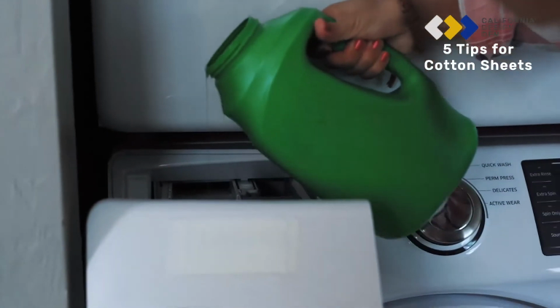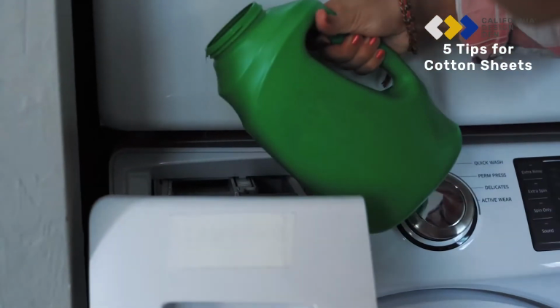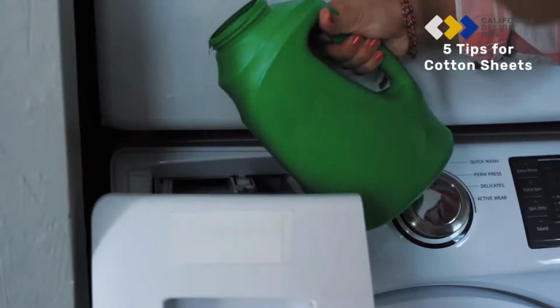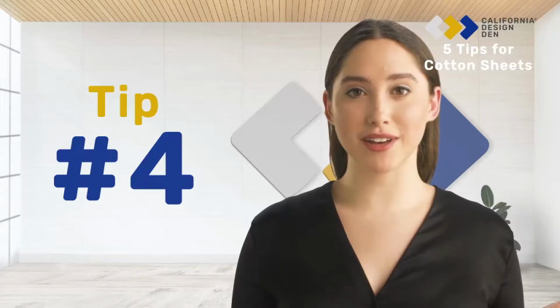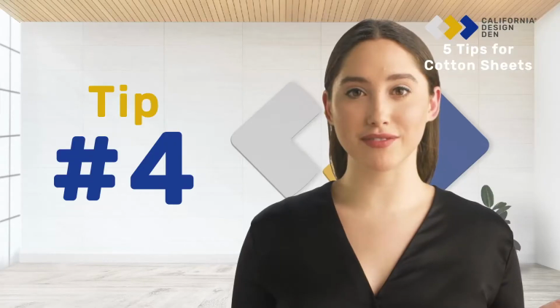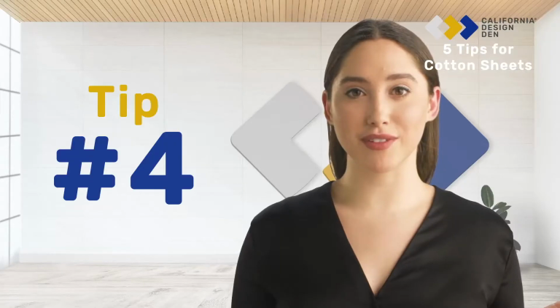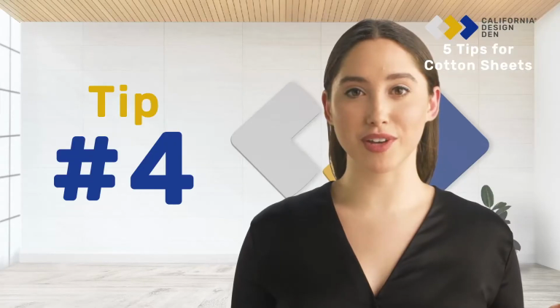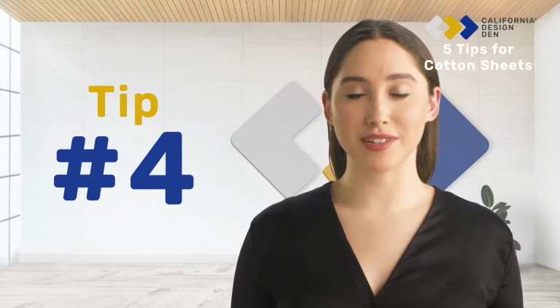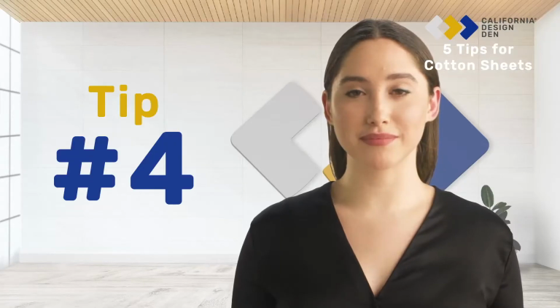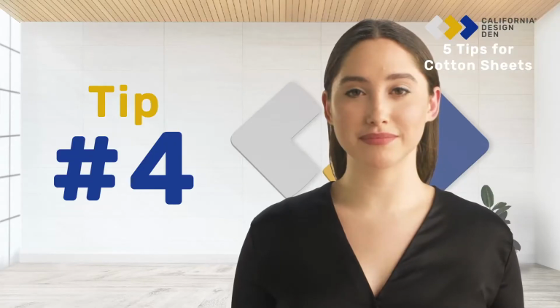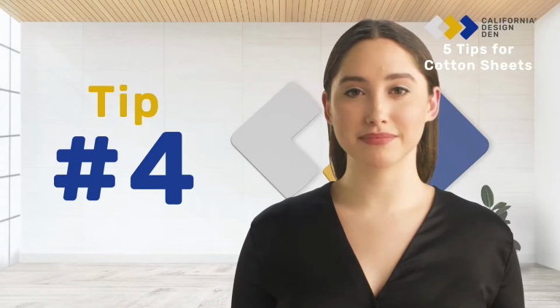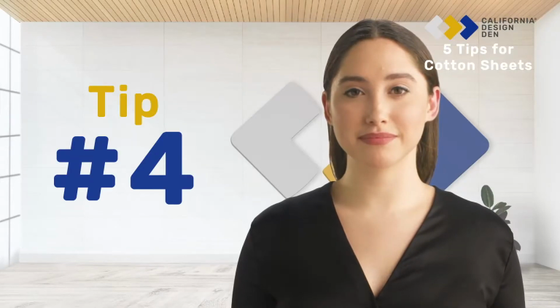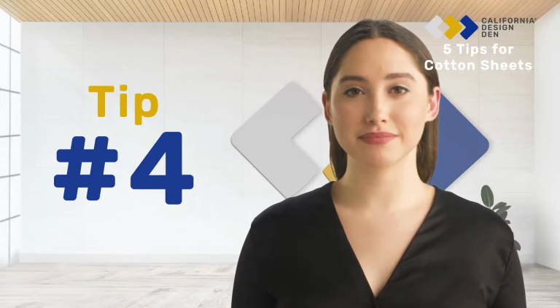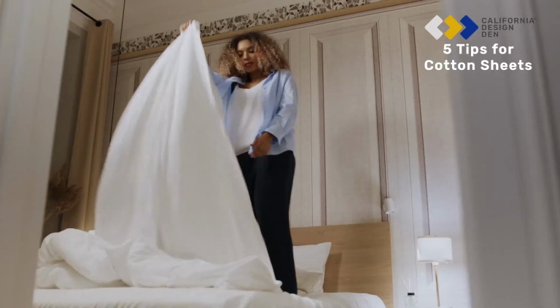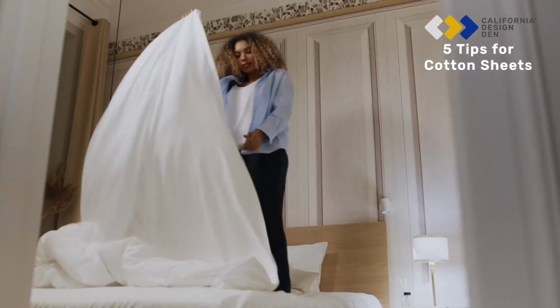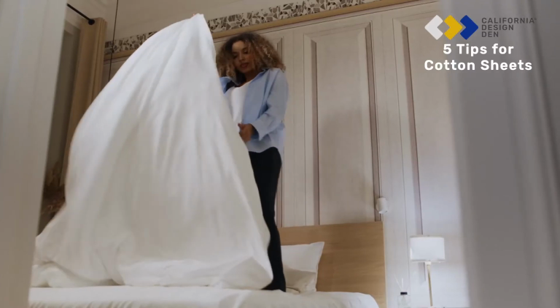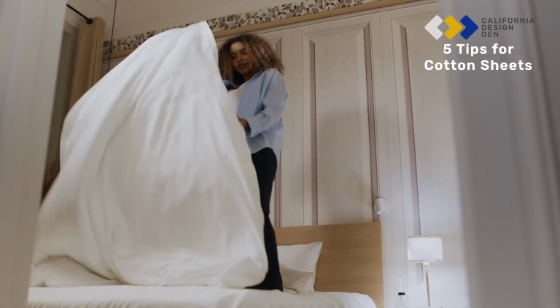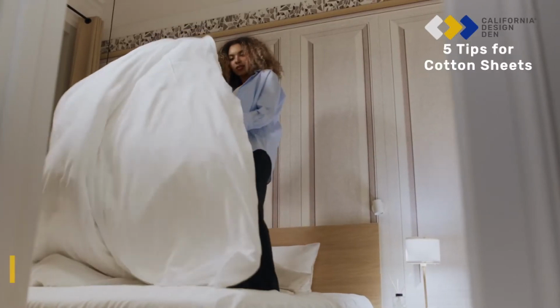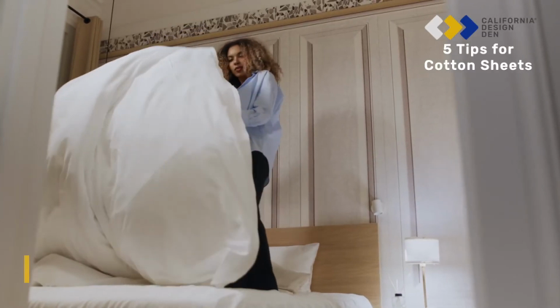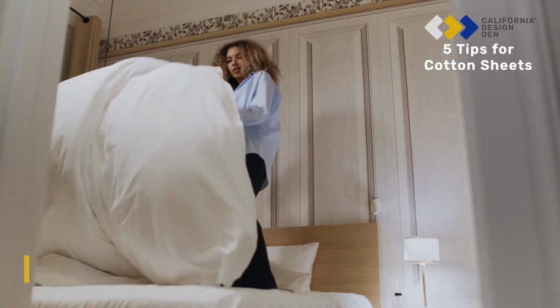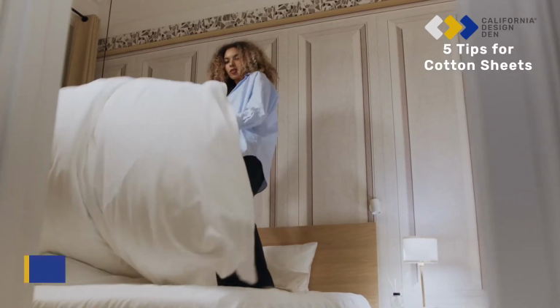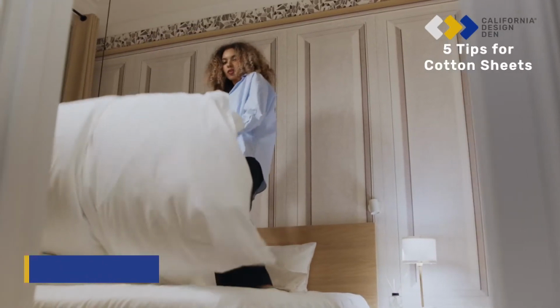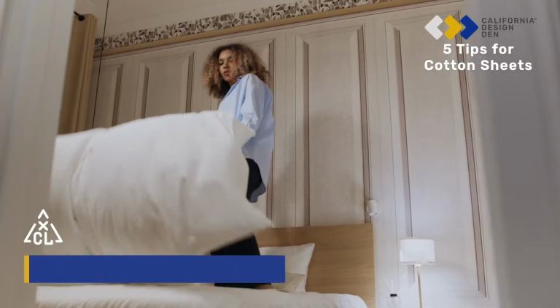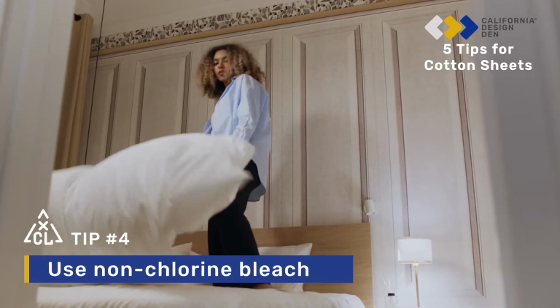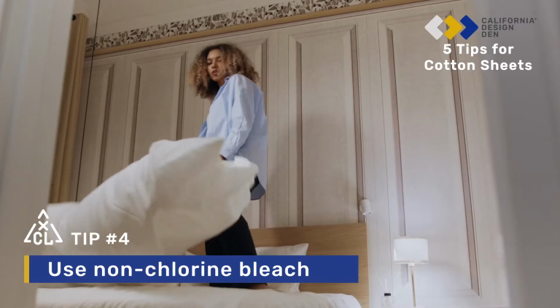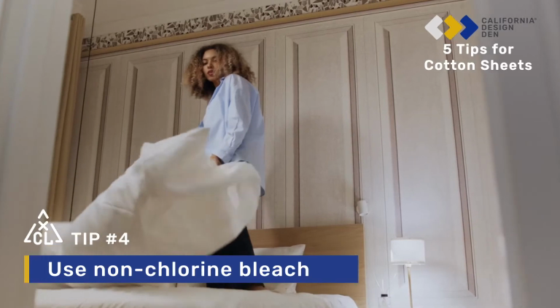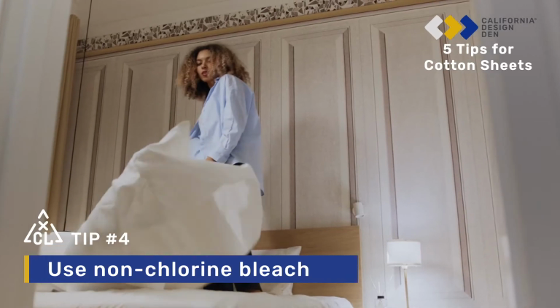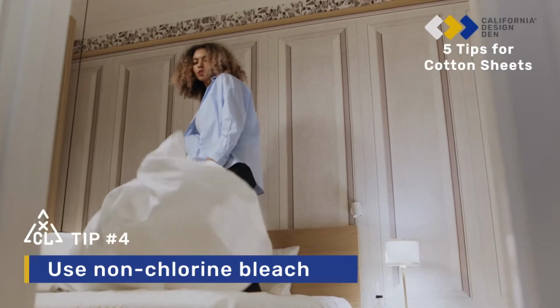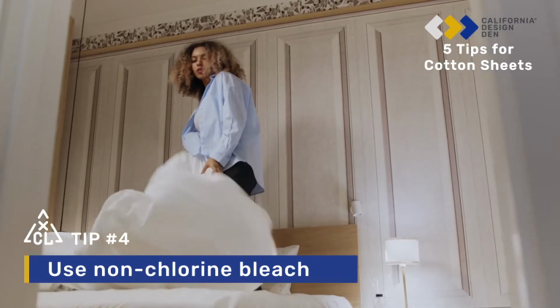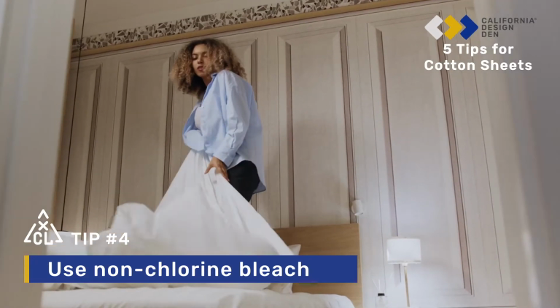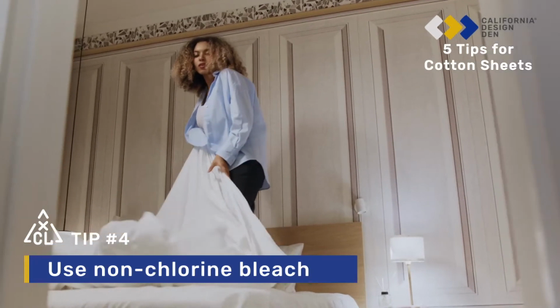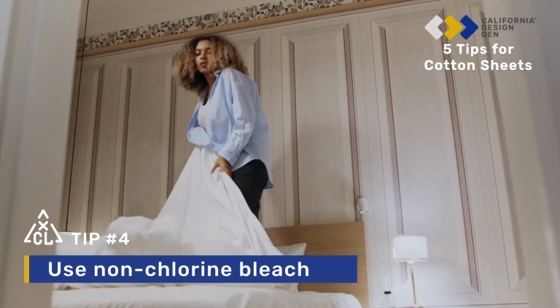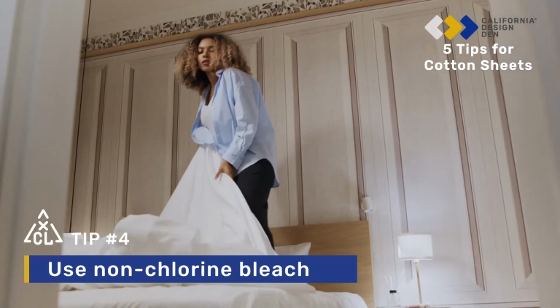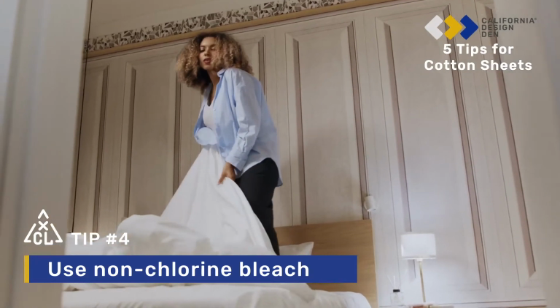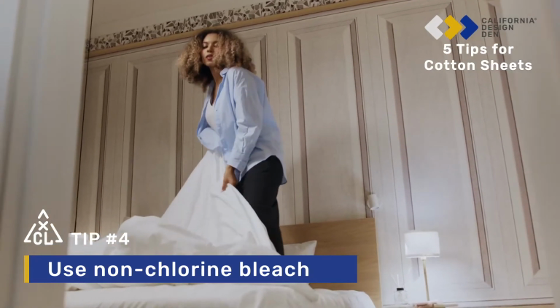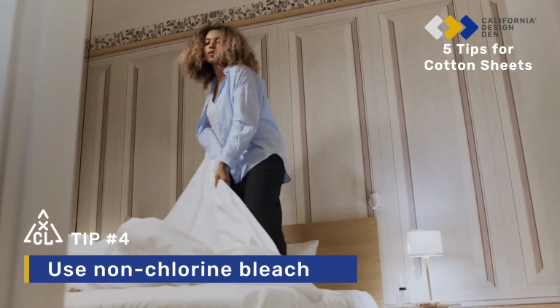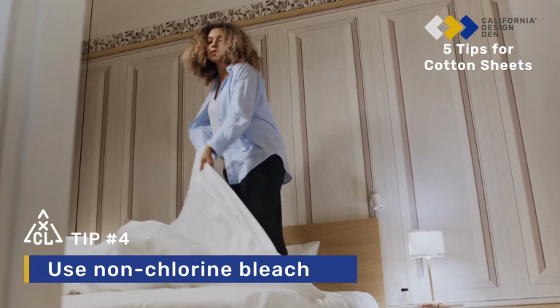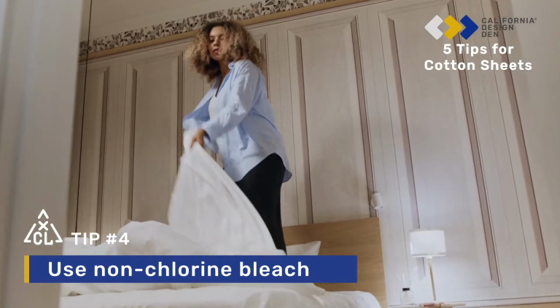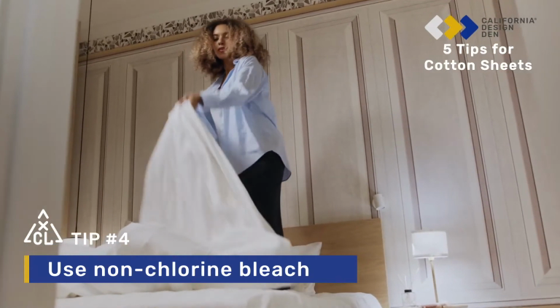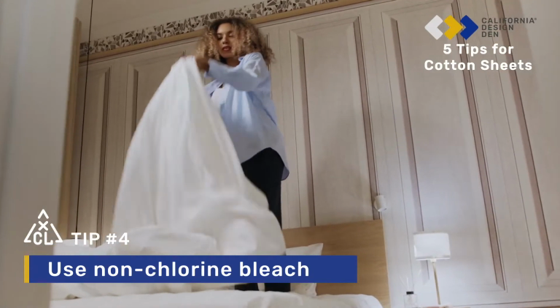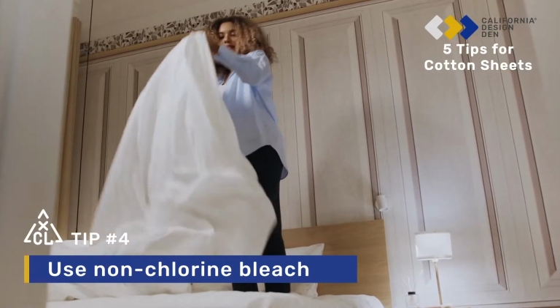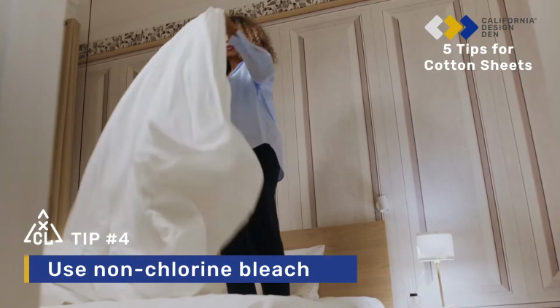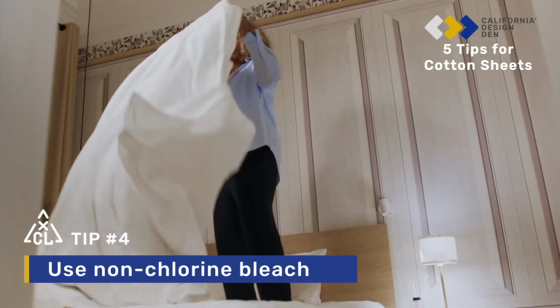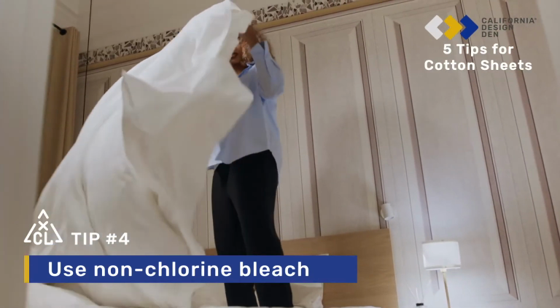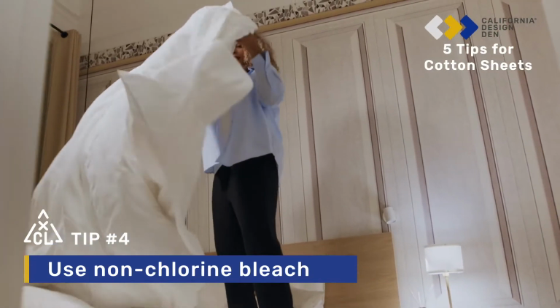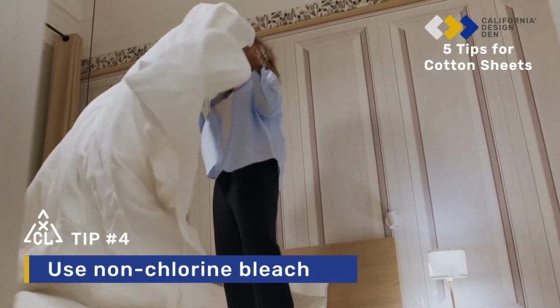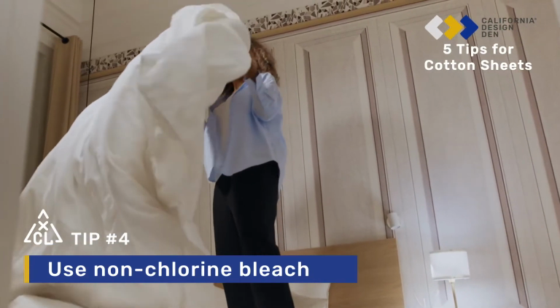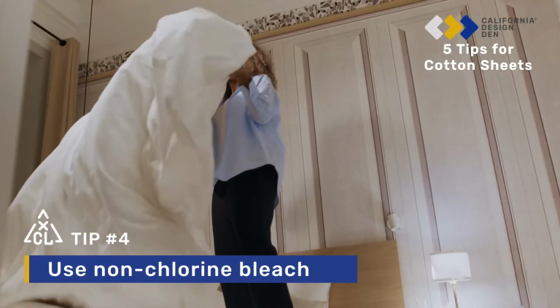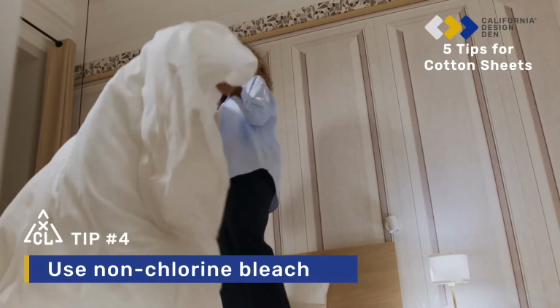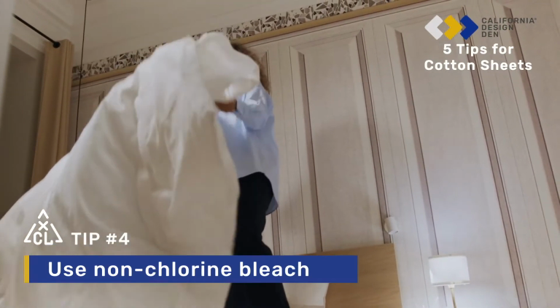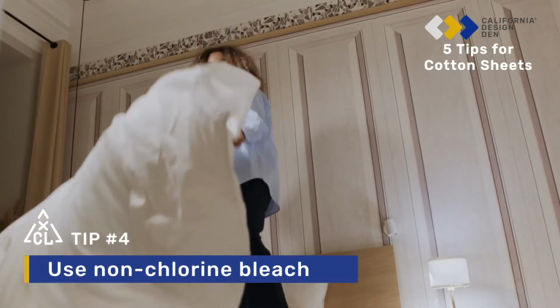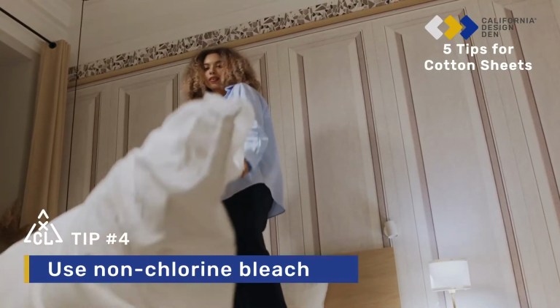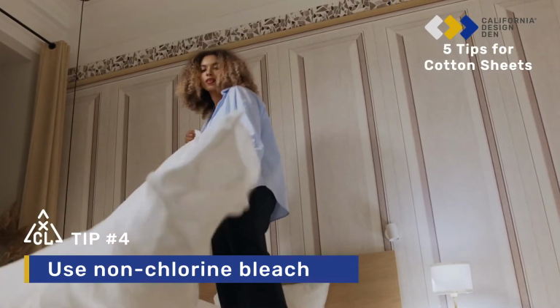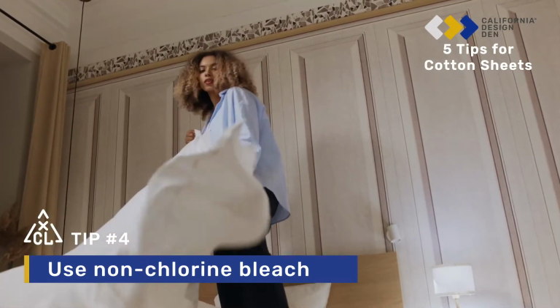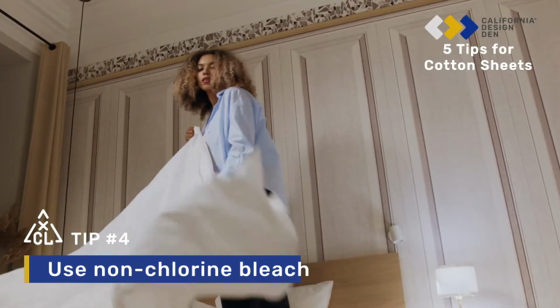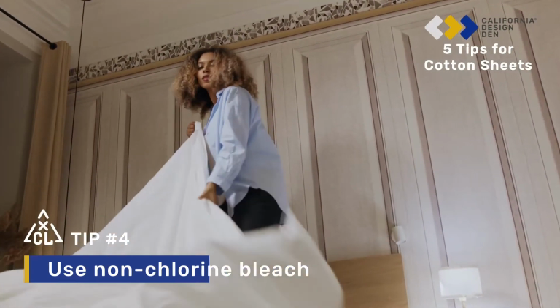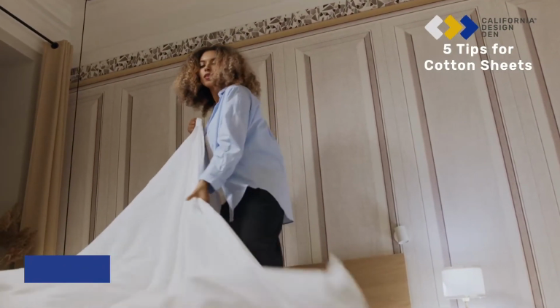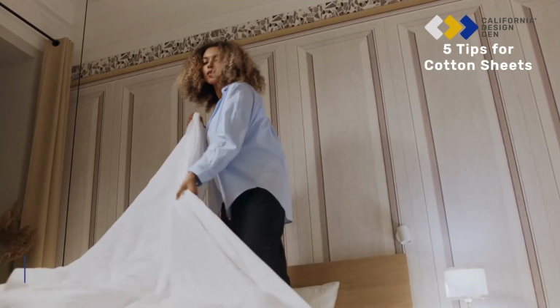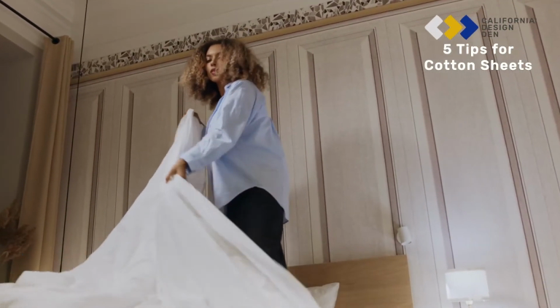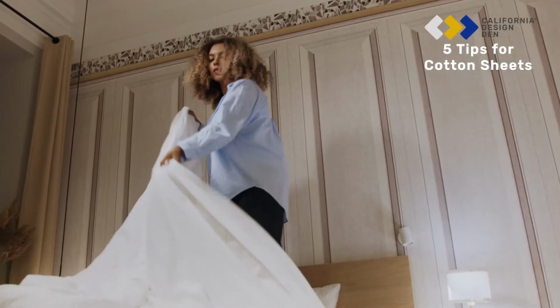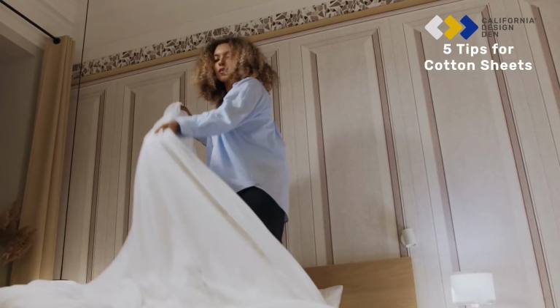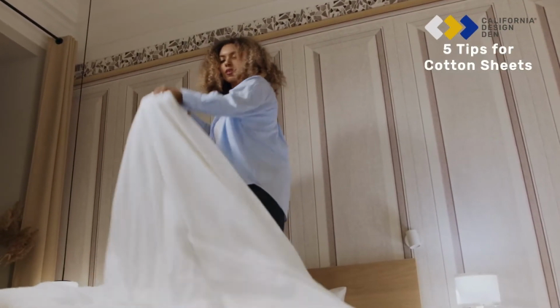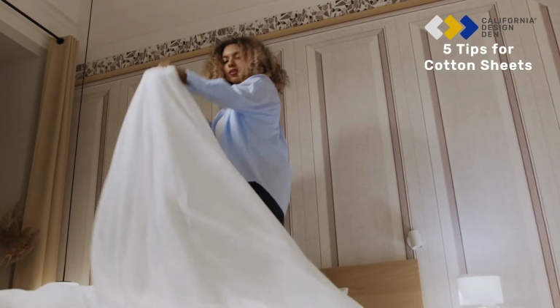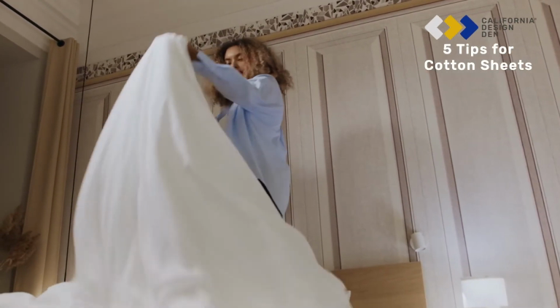Tip 4: If you want to give your sheets a whitening boost, we recommend using non-chlorine bleach on white to extend its life.